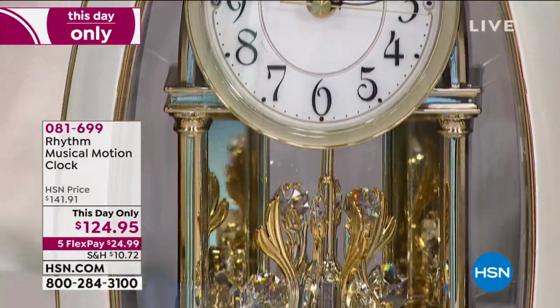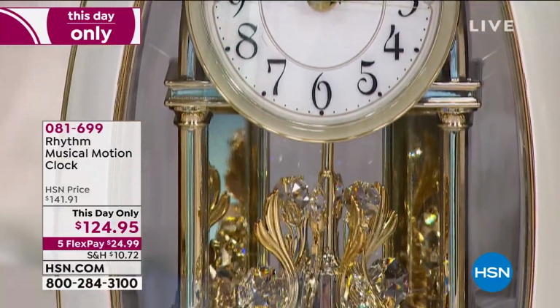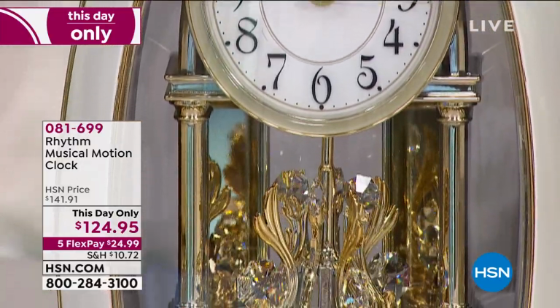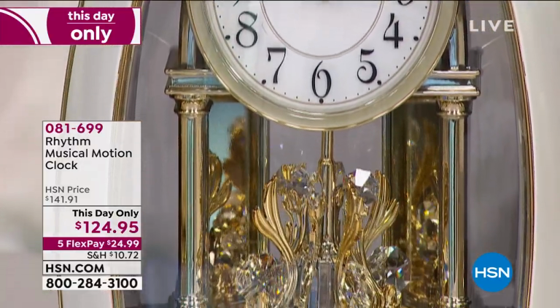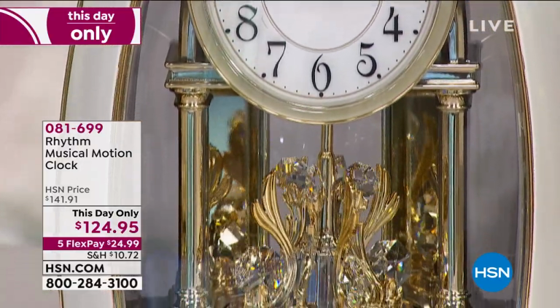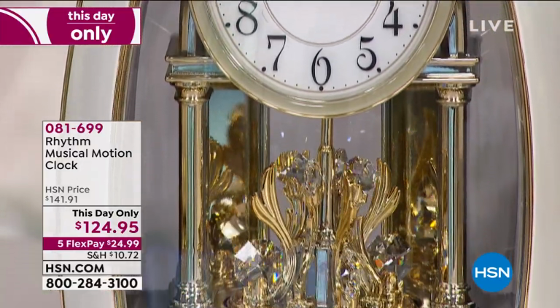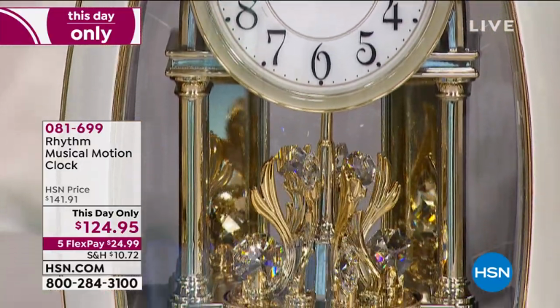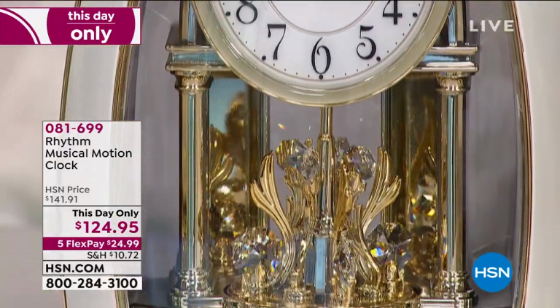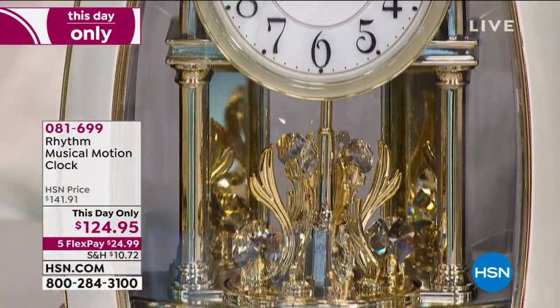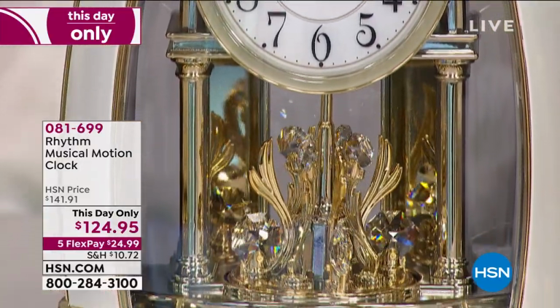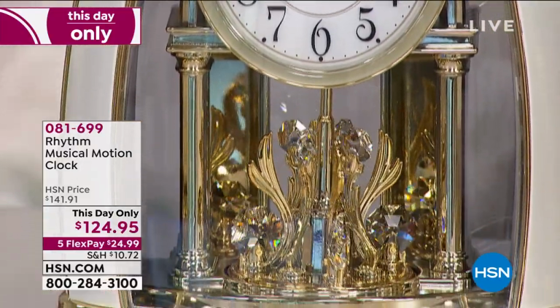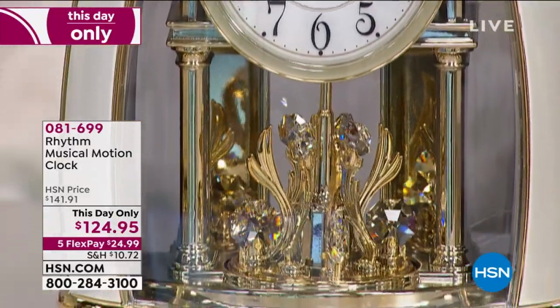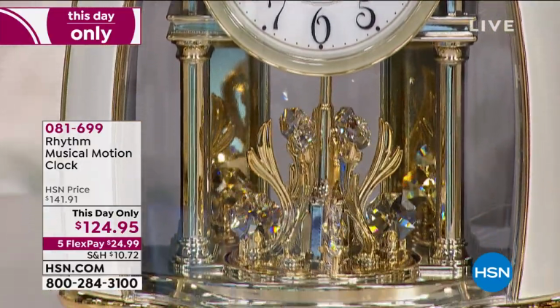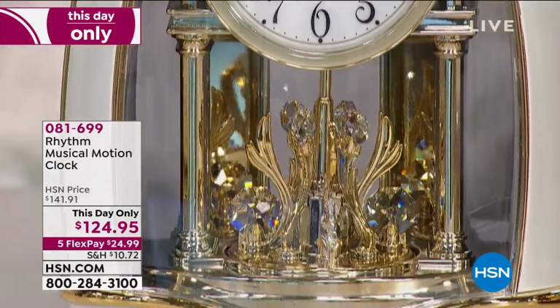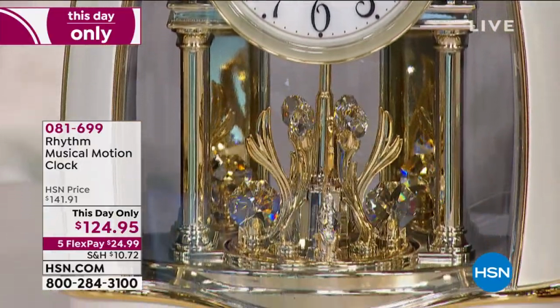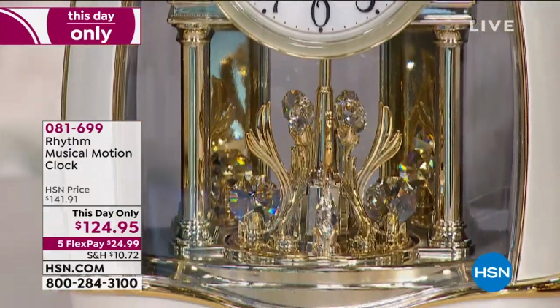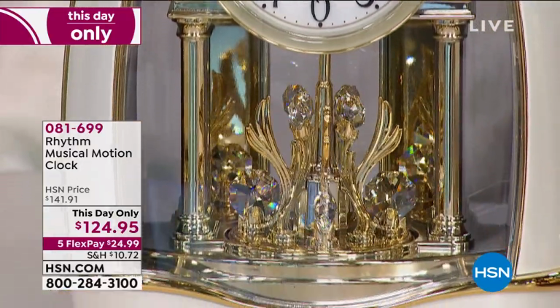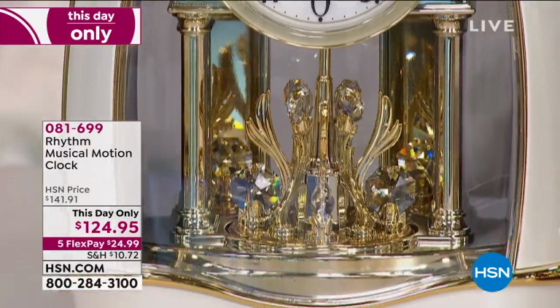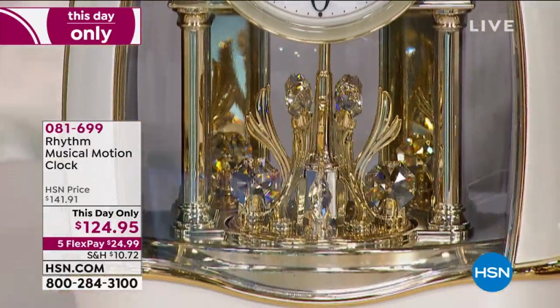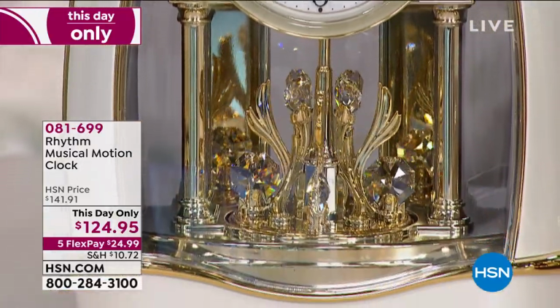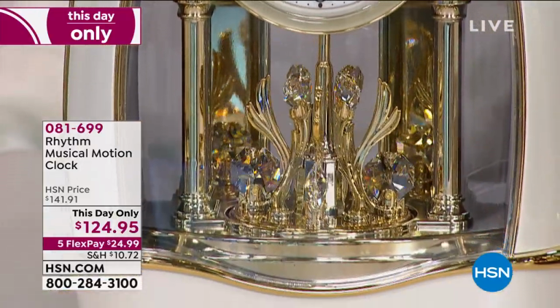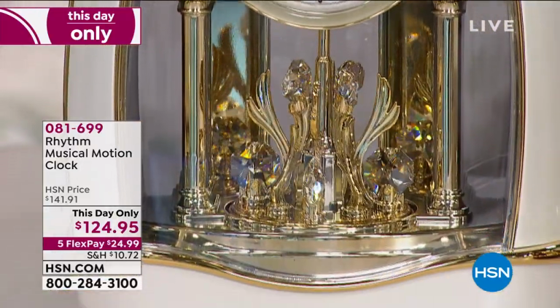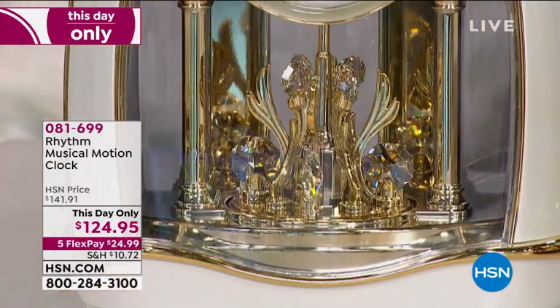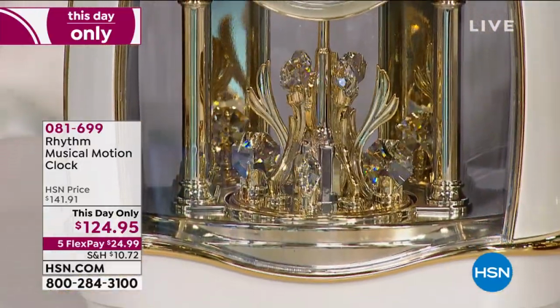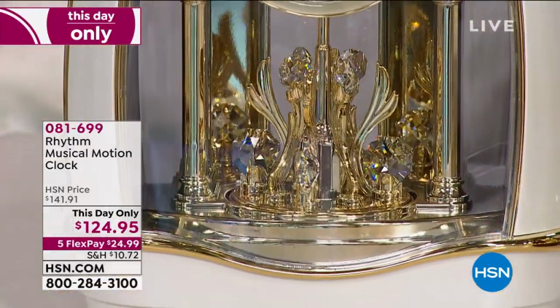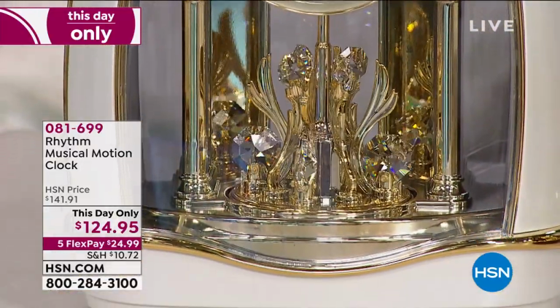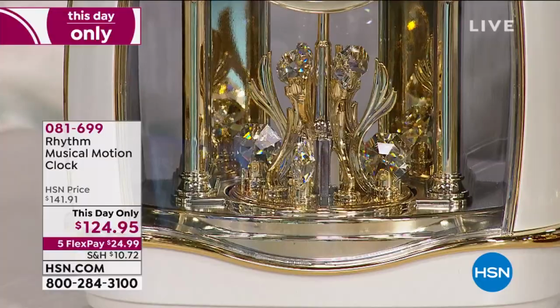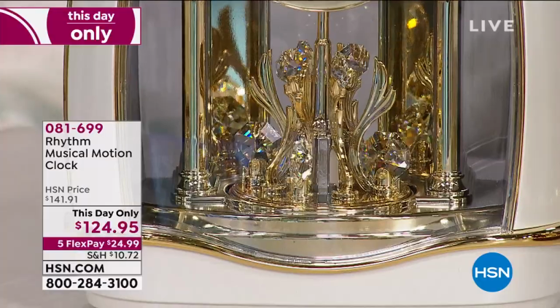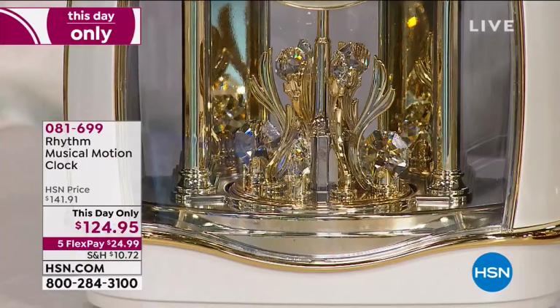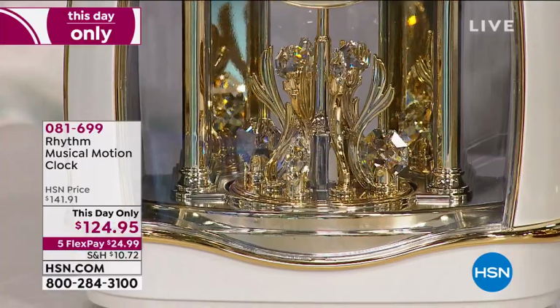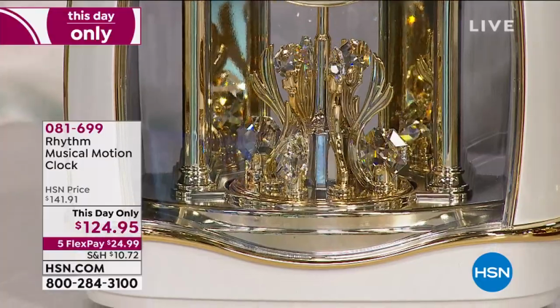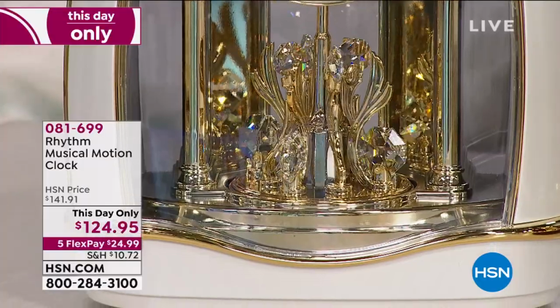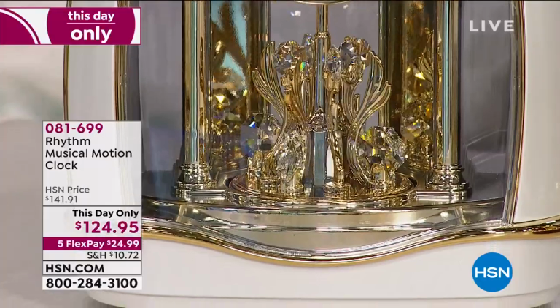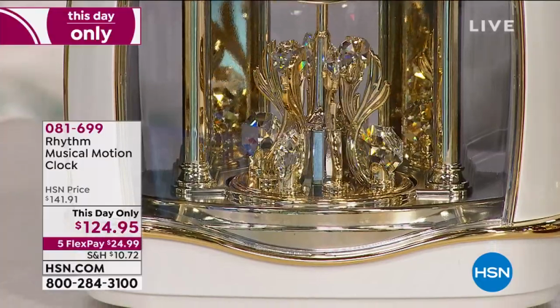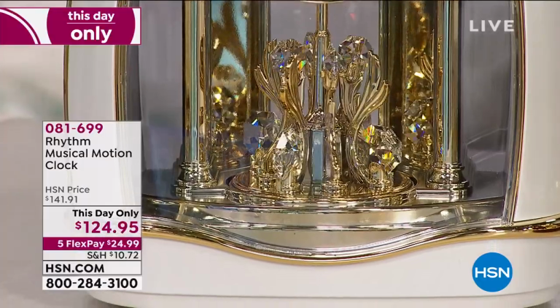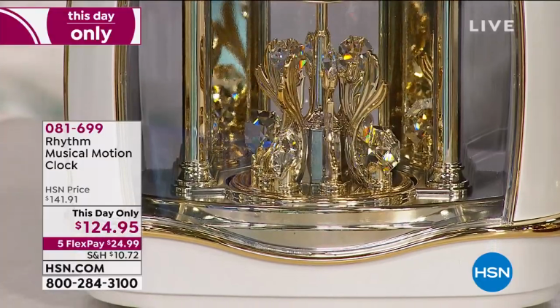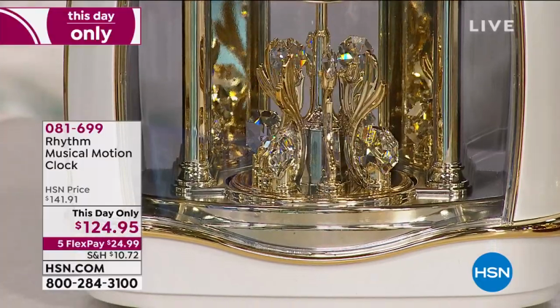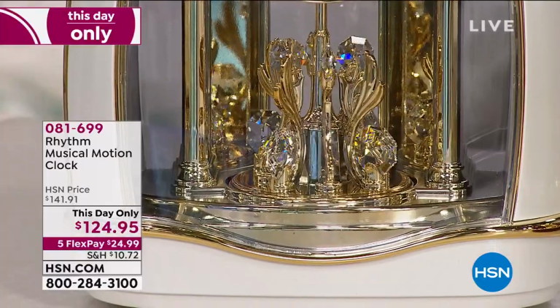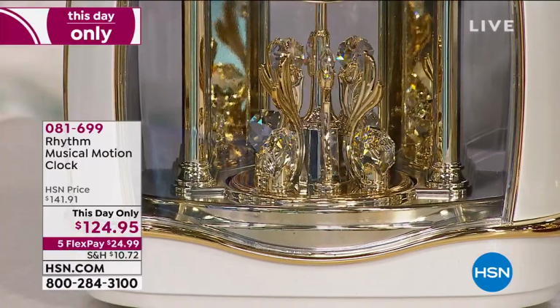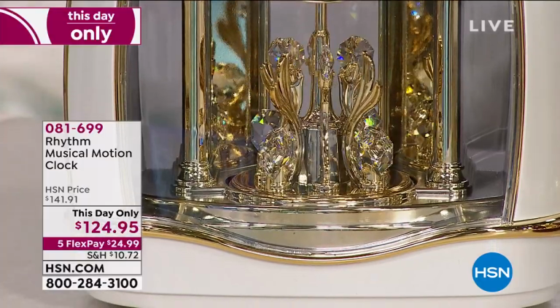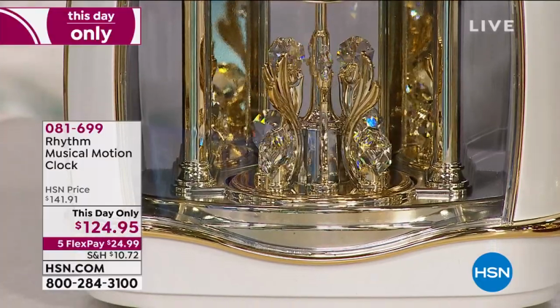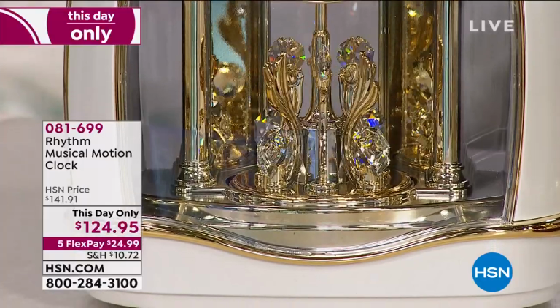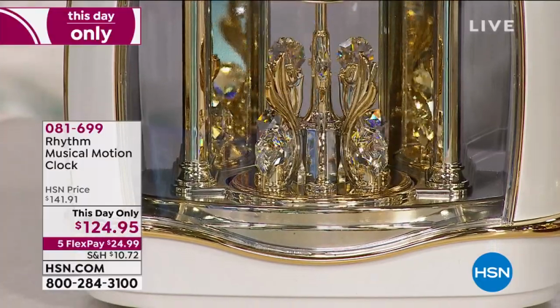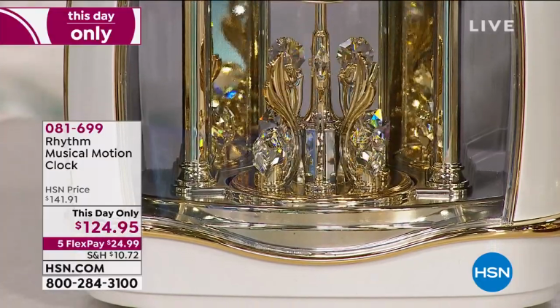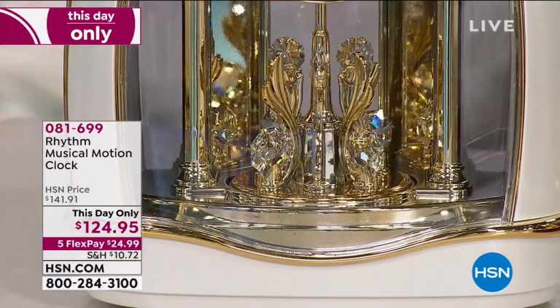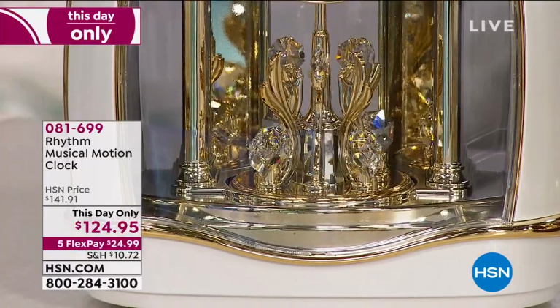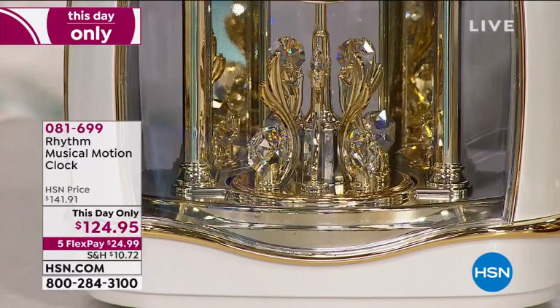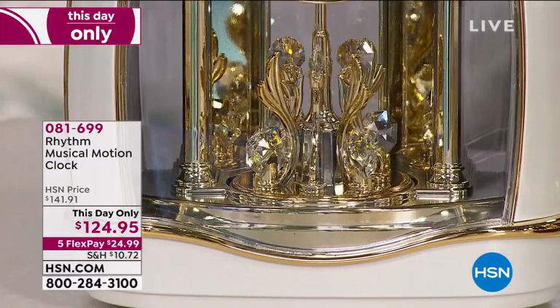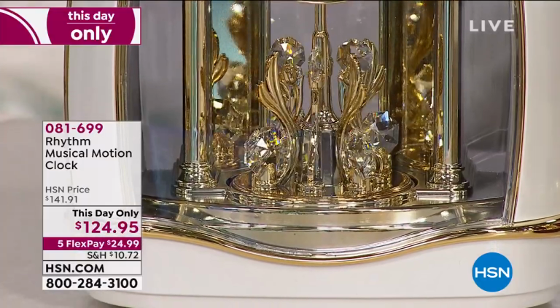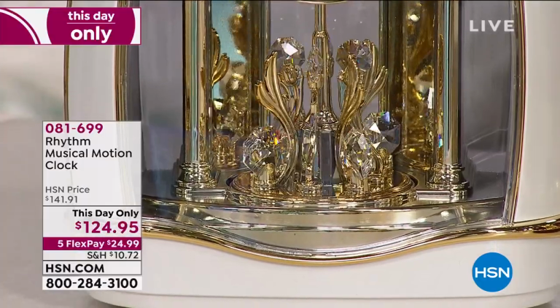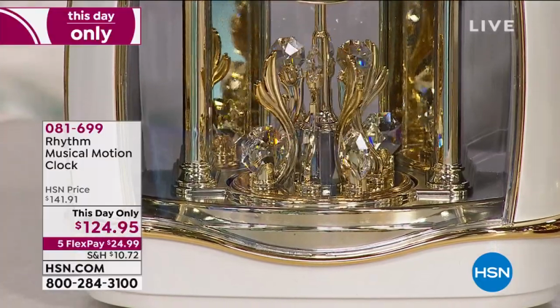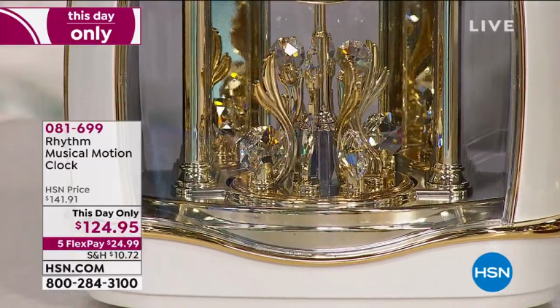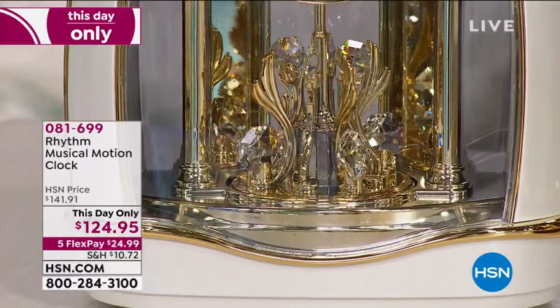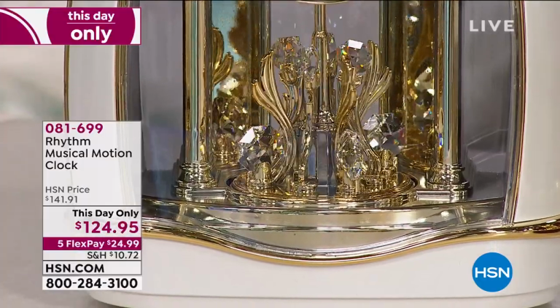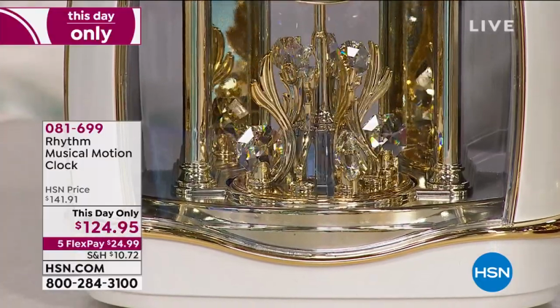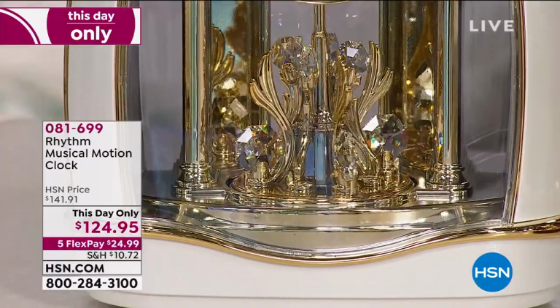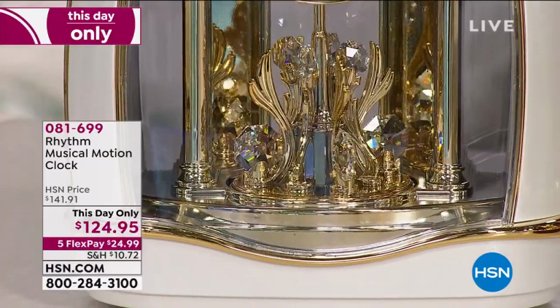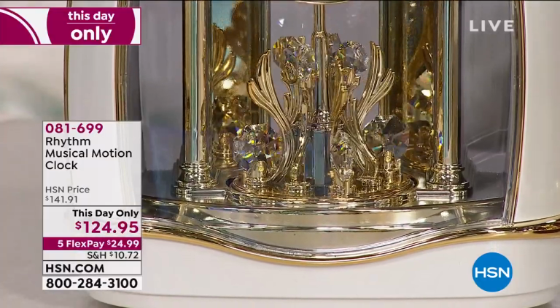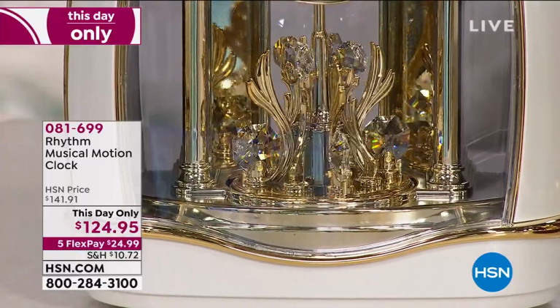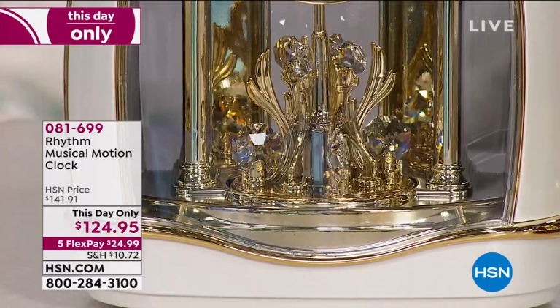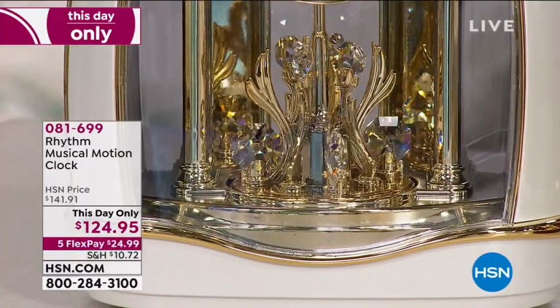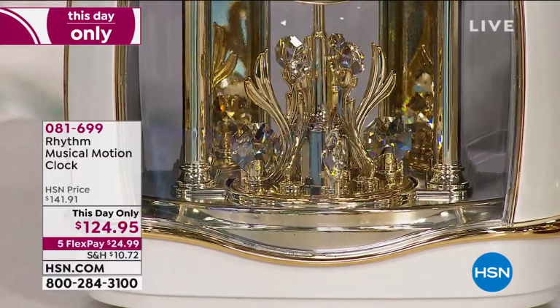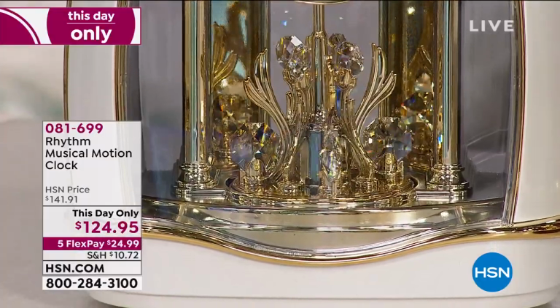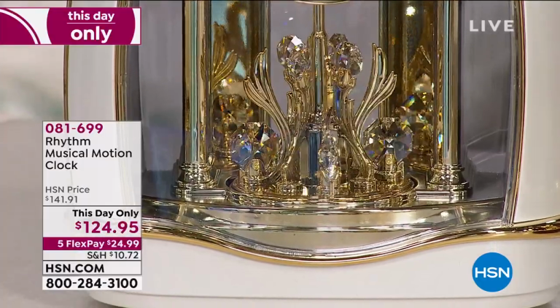So what you see — that spectacular faceting brilliance — is the finest of all crystals in the world from Swarovski.